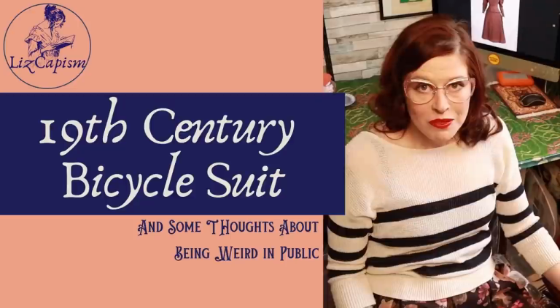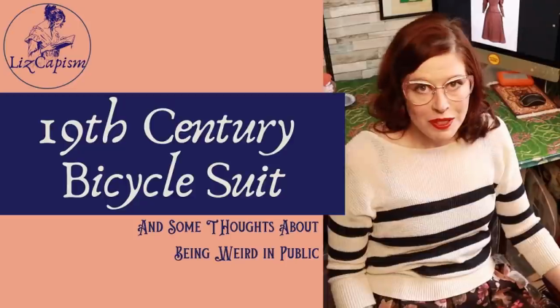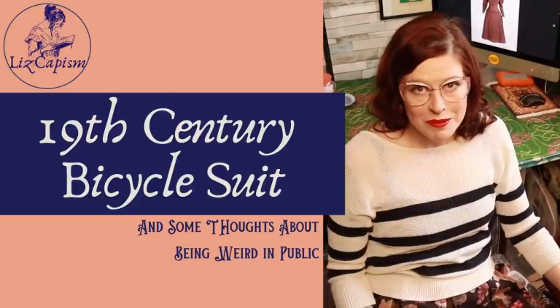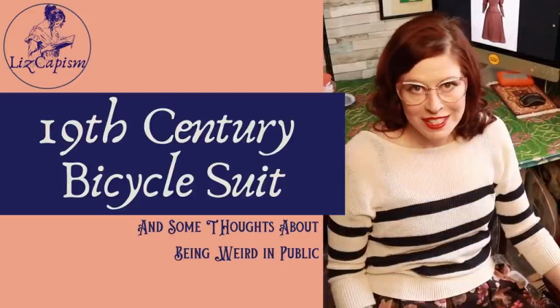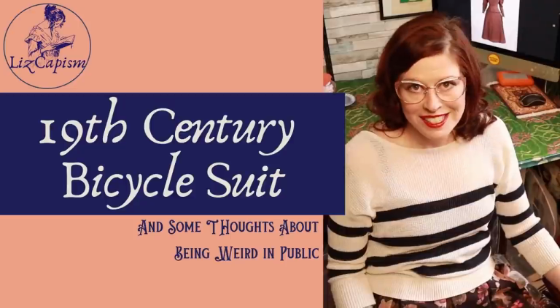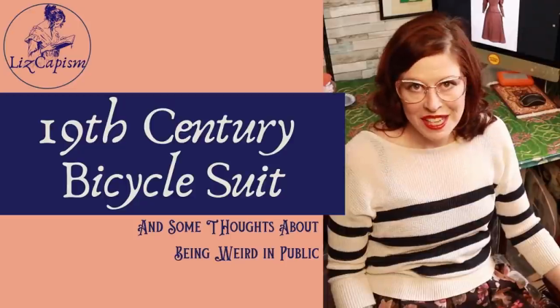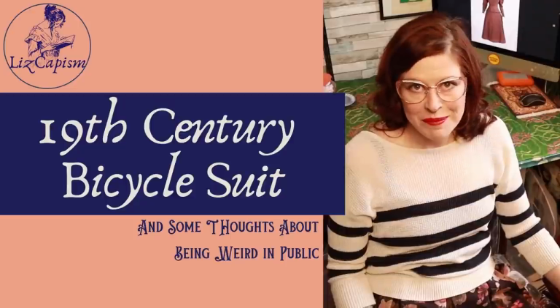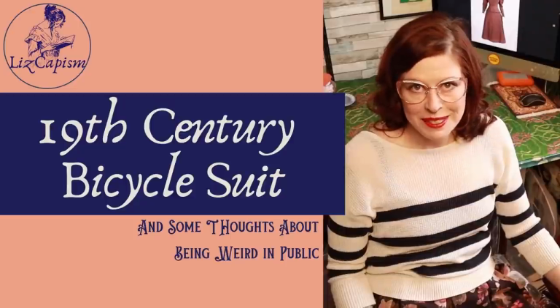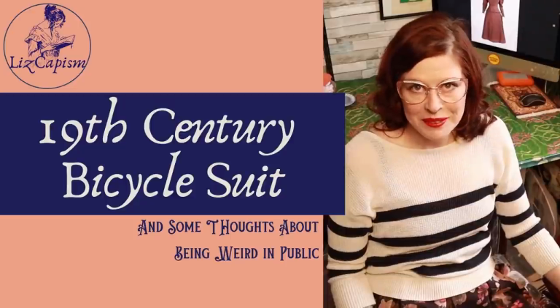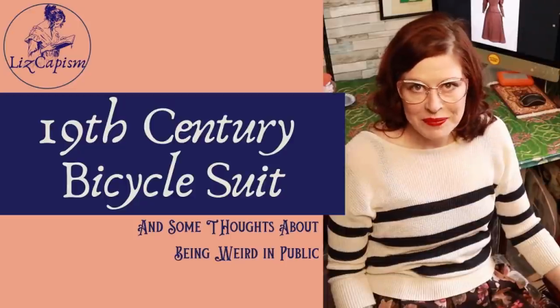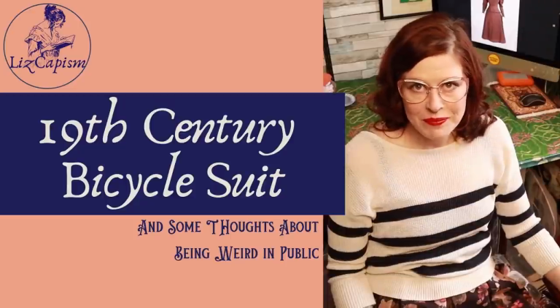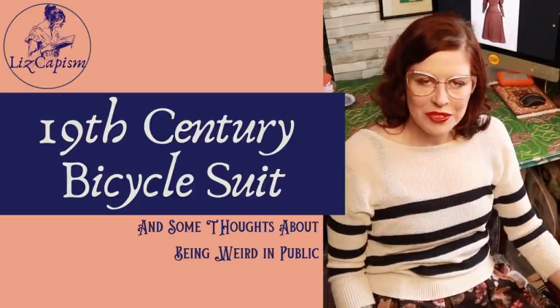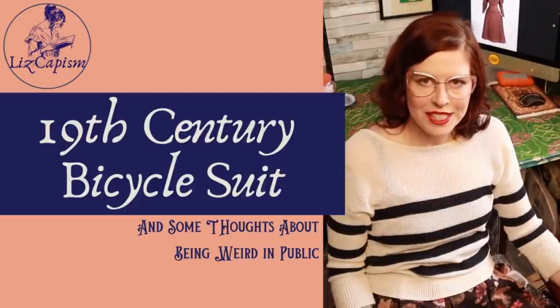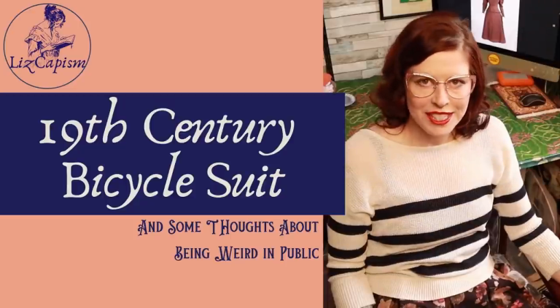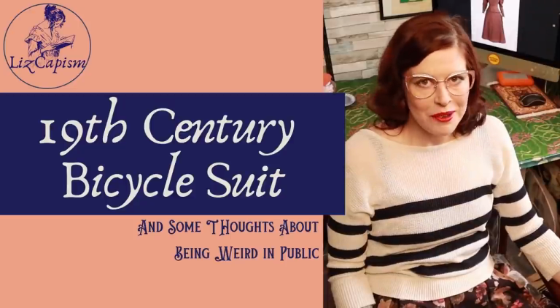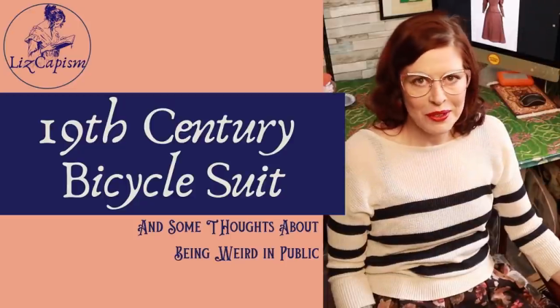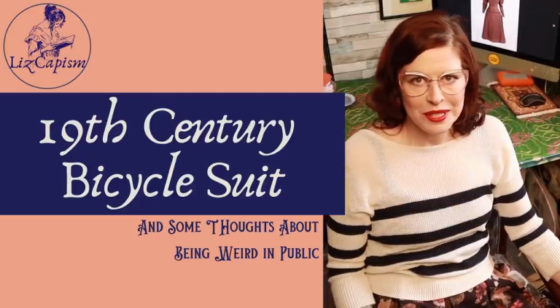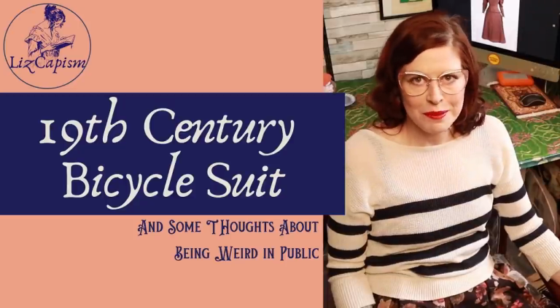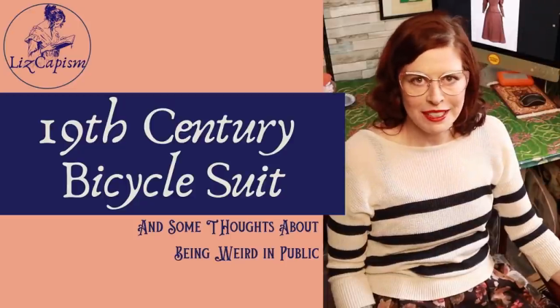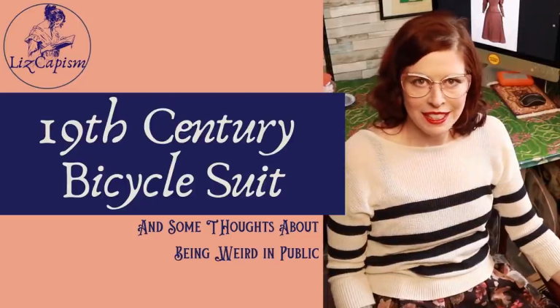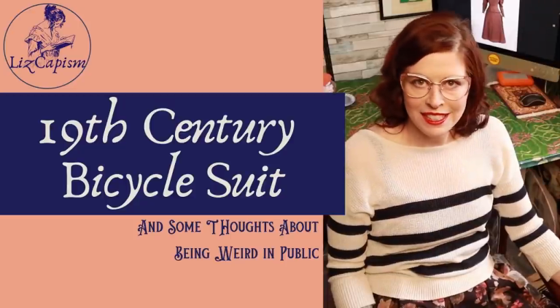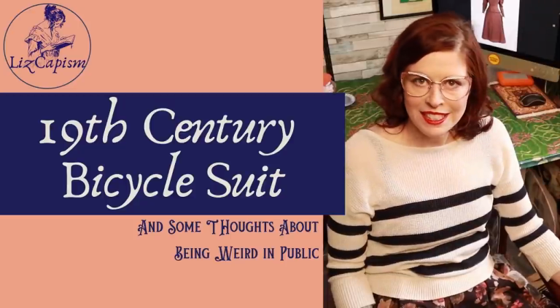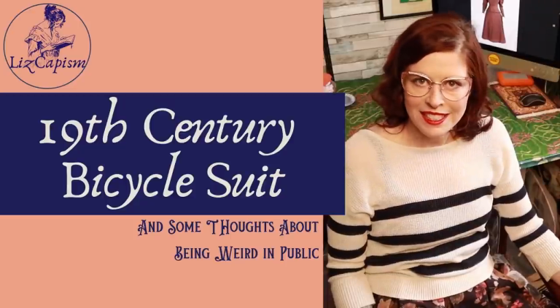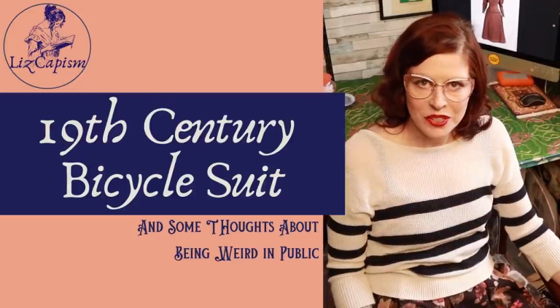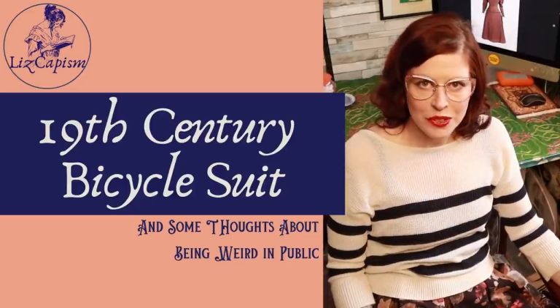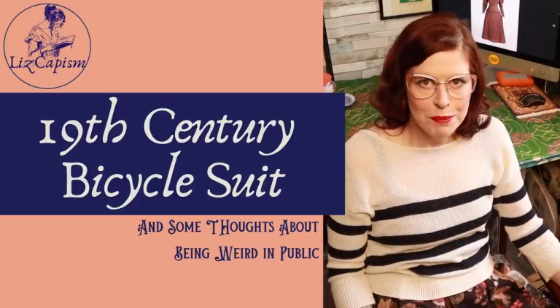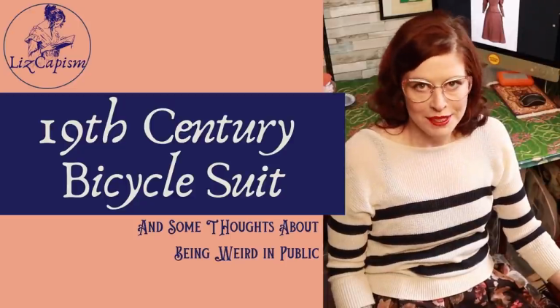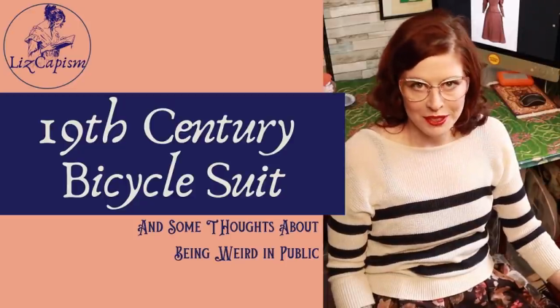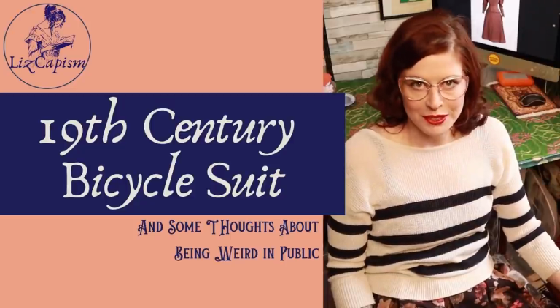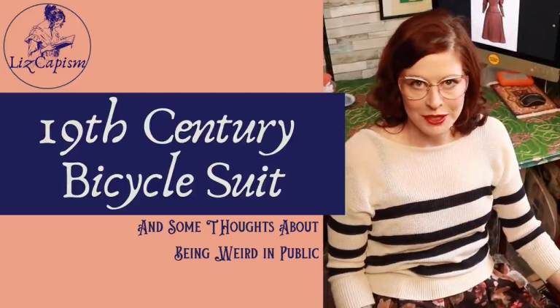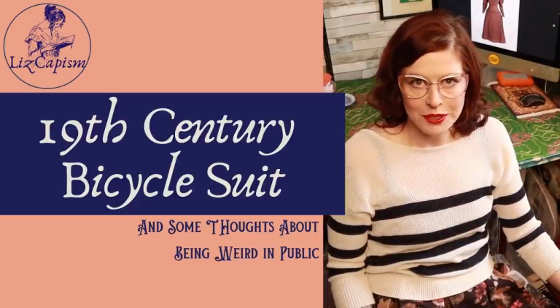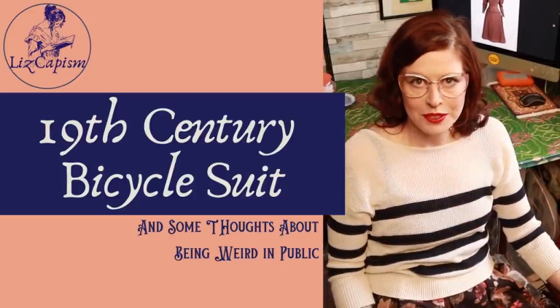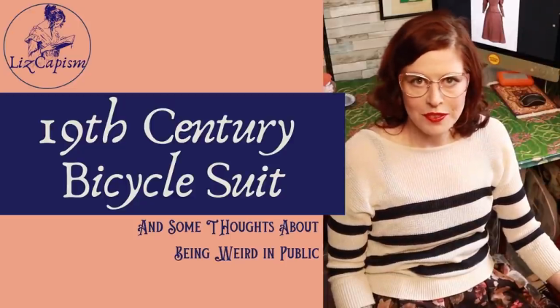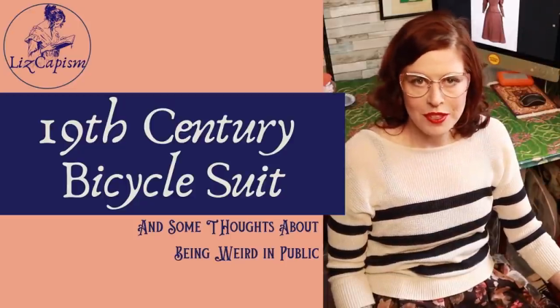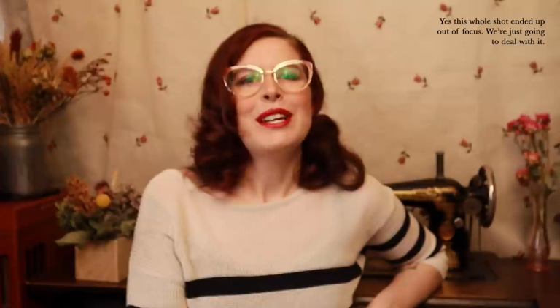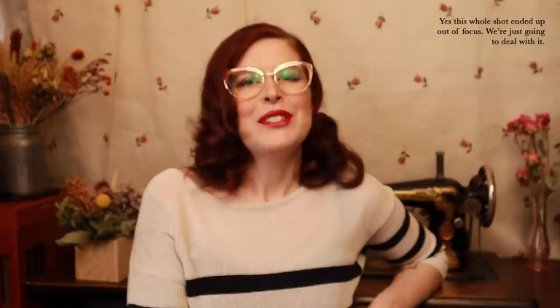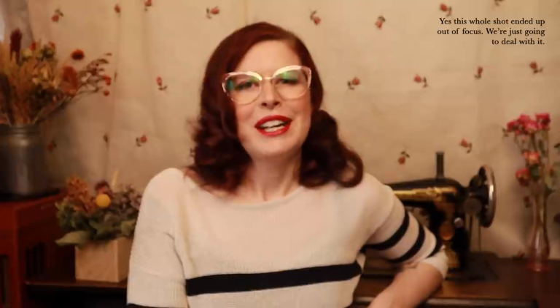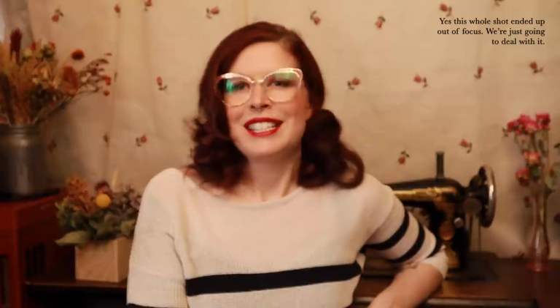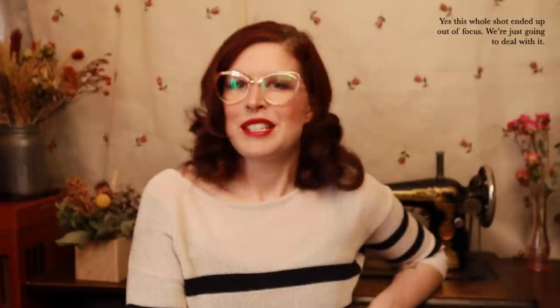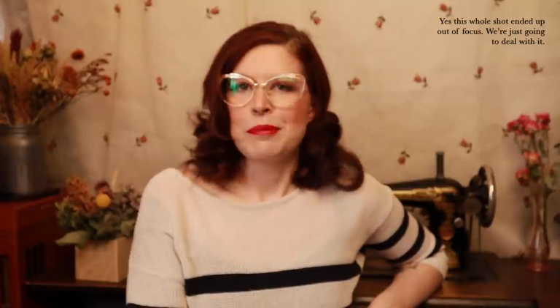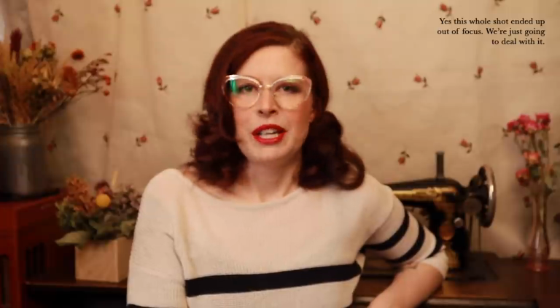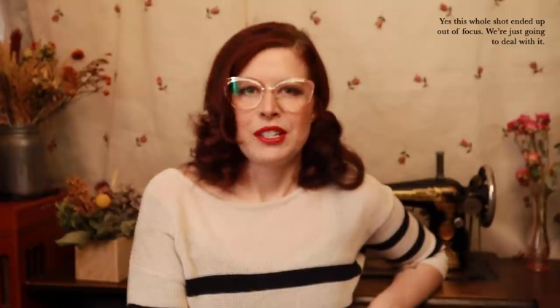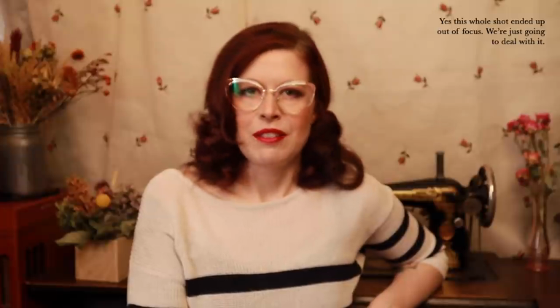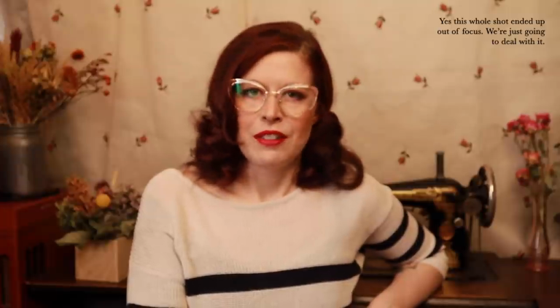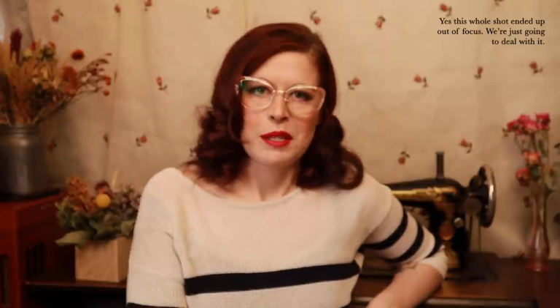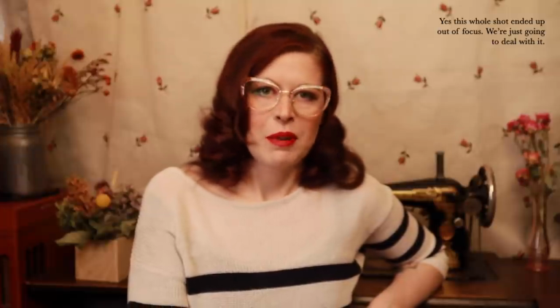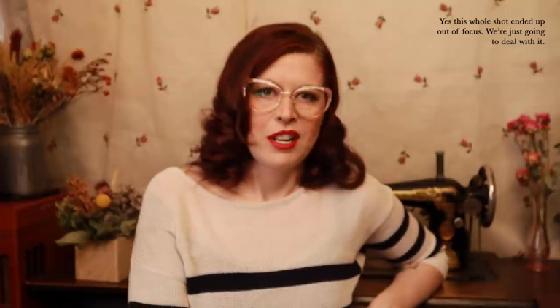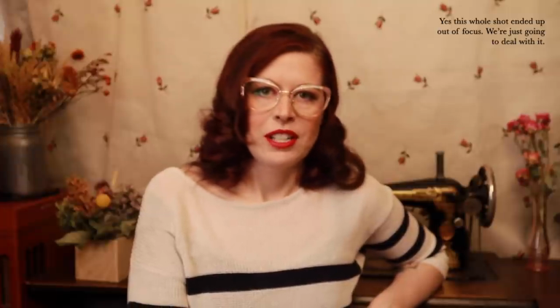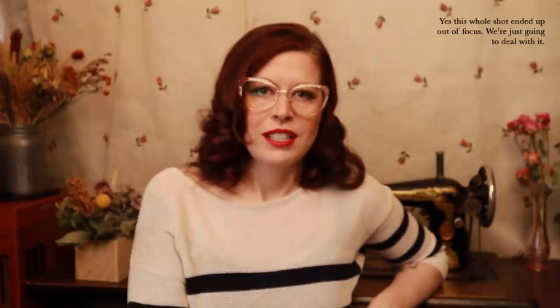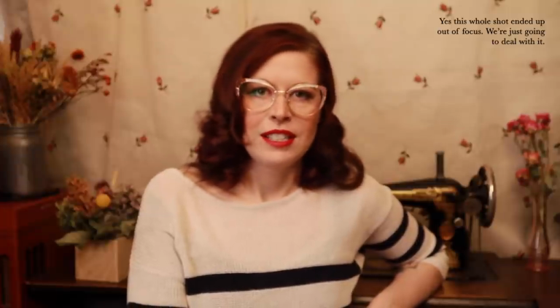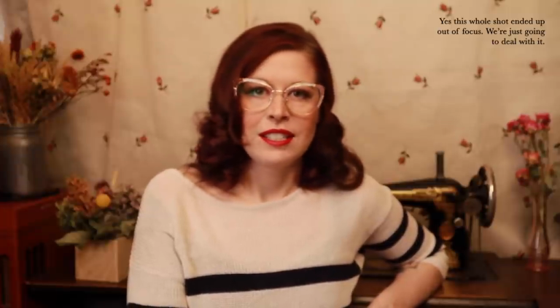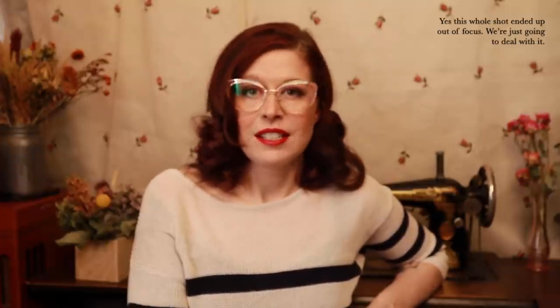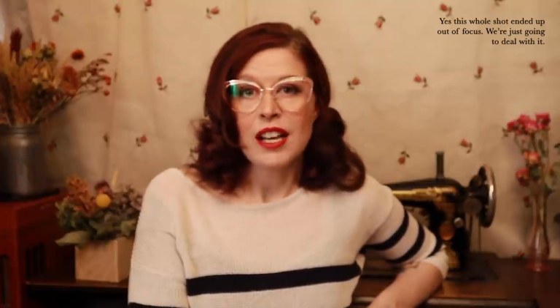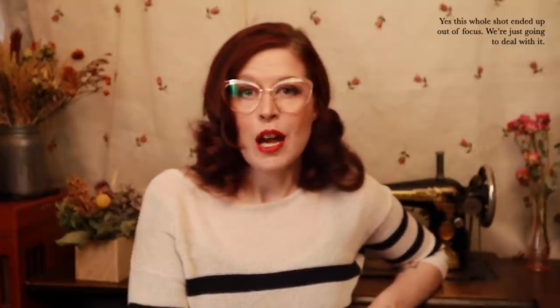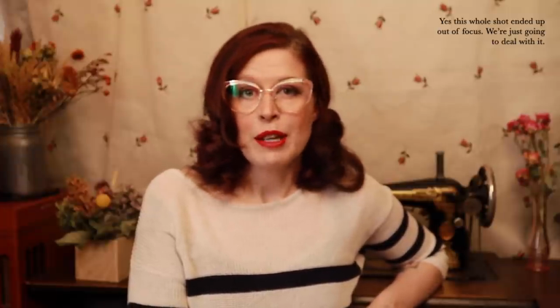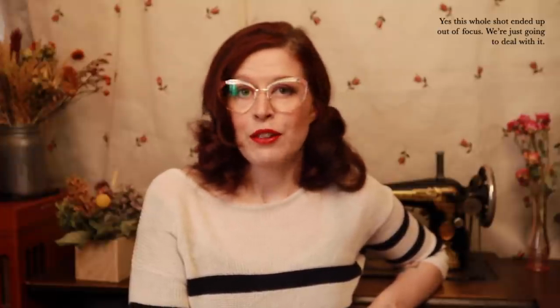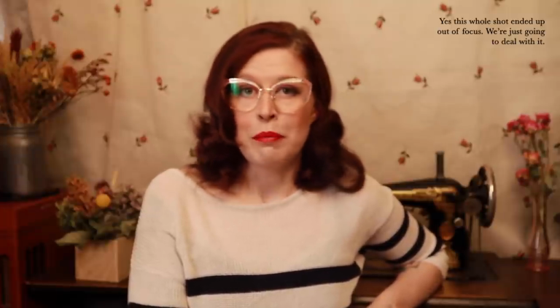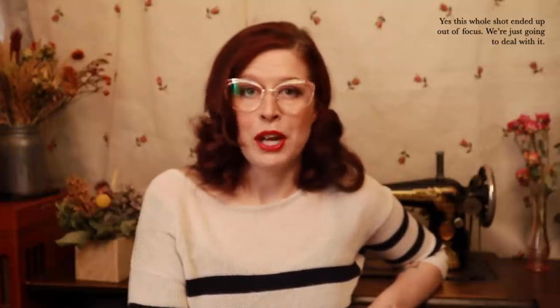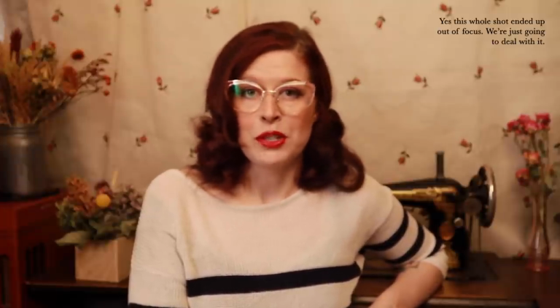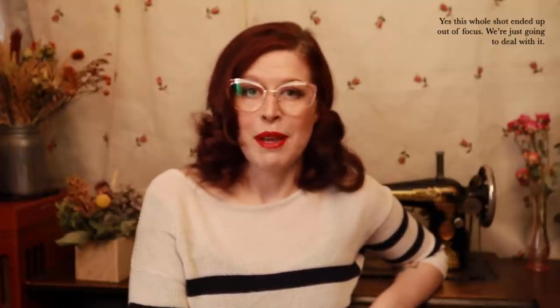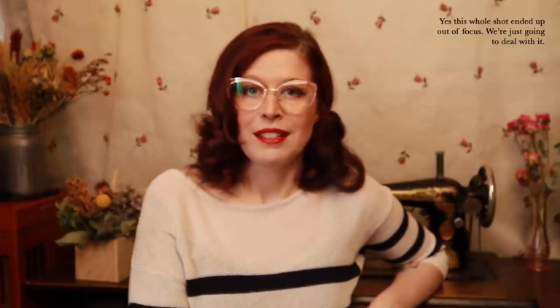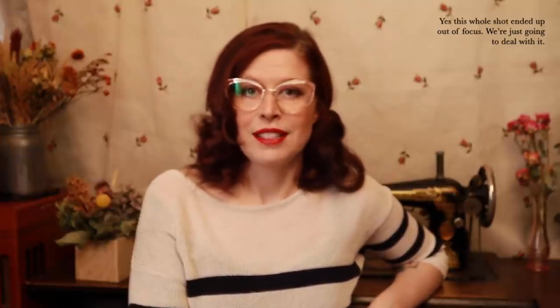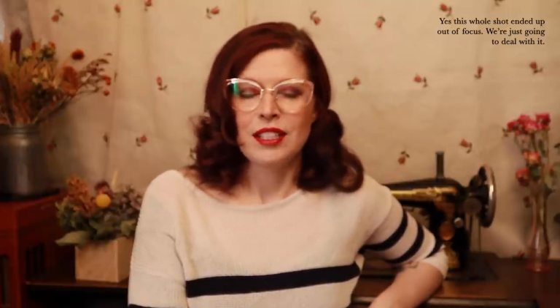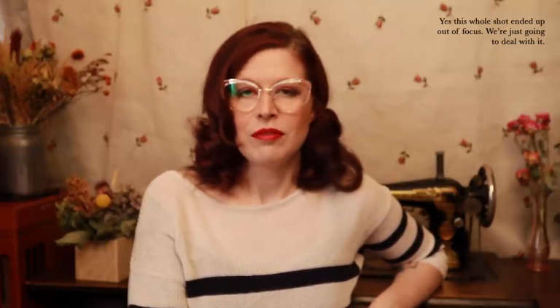Welcome to Lizgapism. Today we're going to make a 19th century bicycle suit. My direct inspiration for this project is this comic from Punch Magazine.